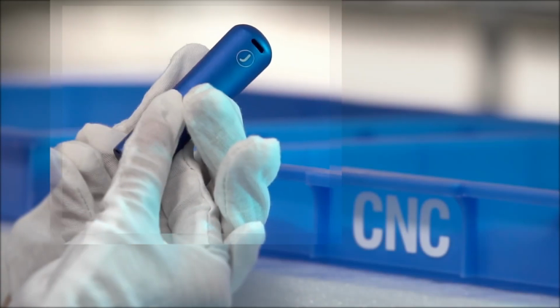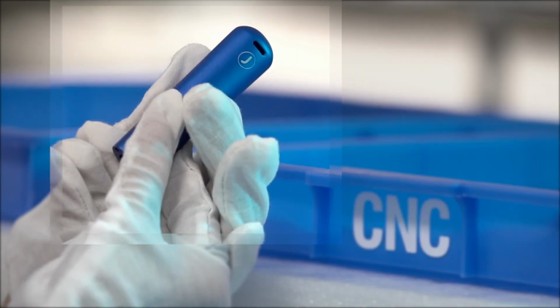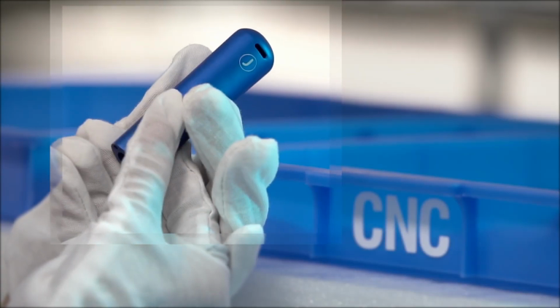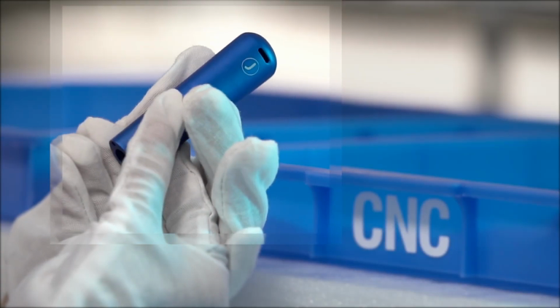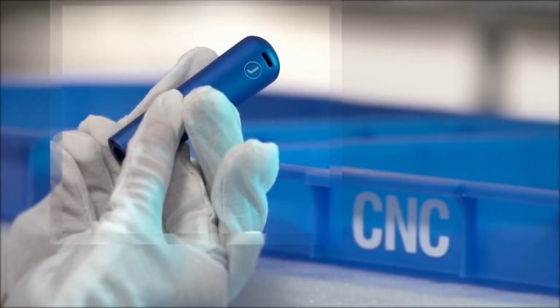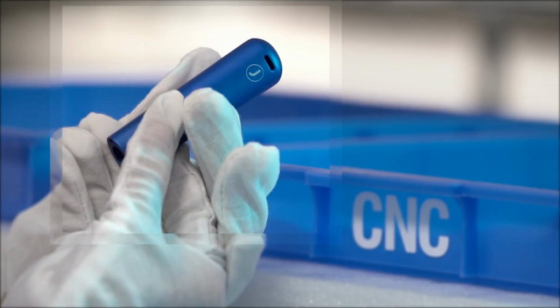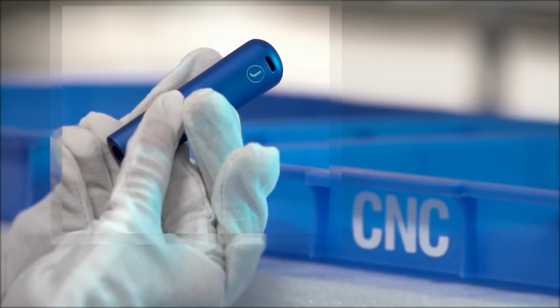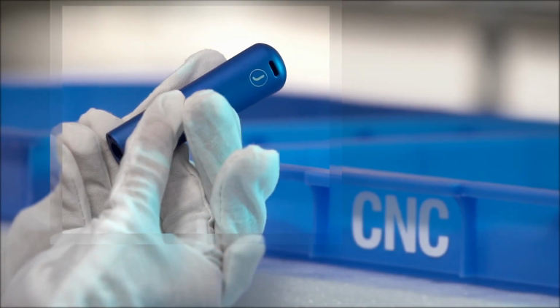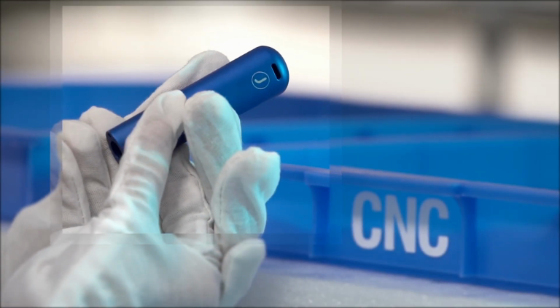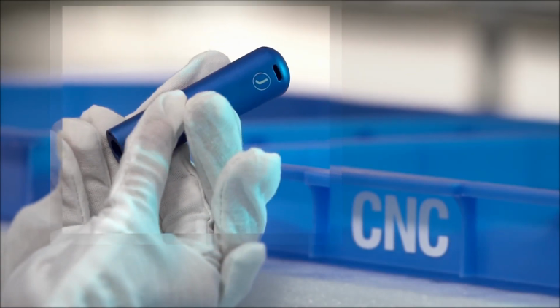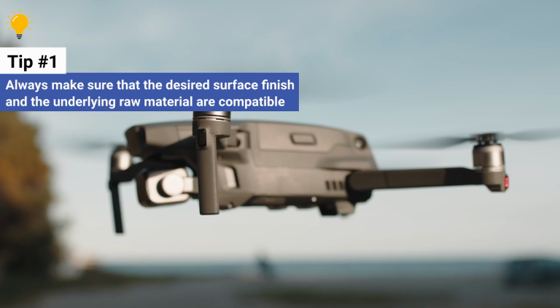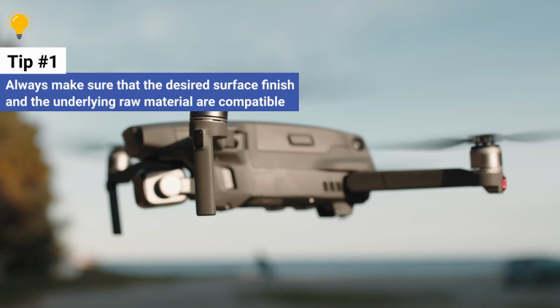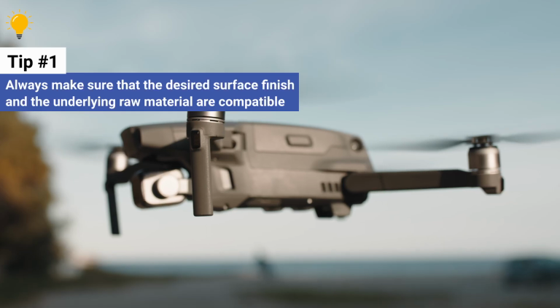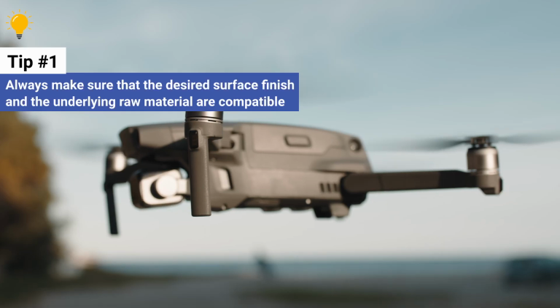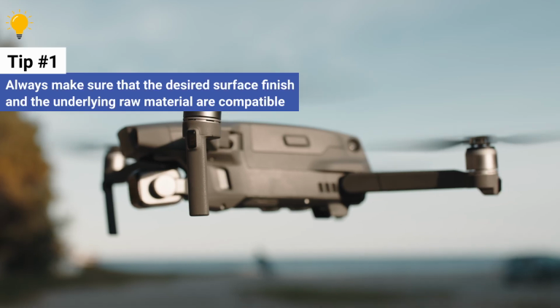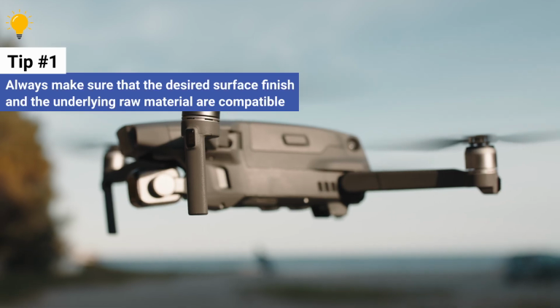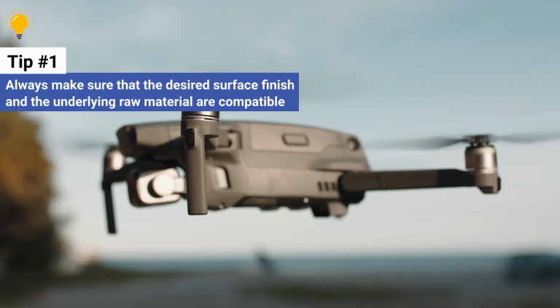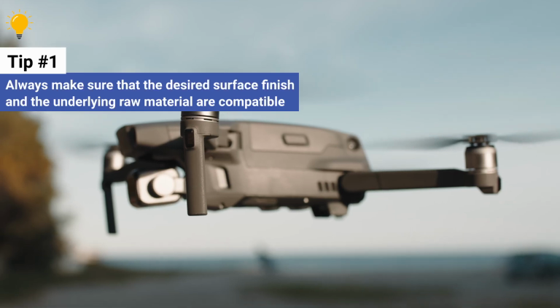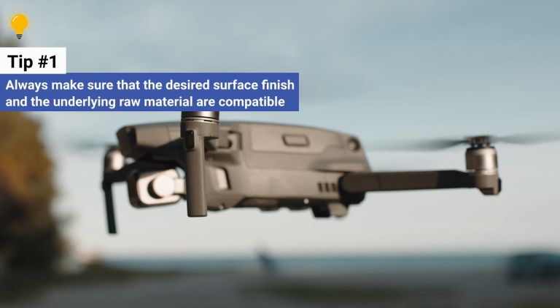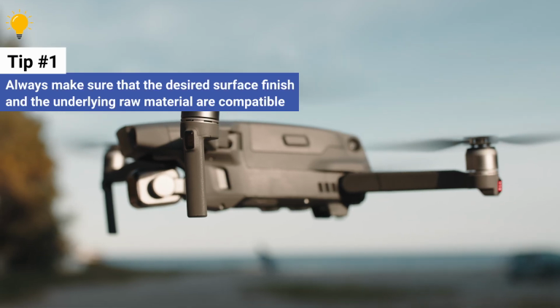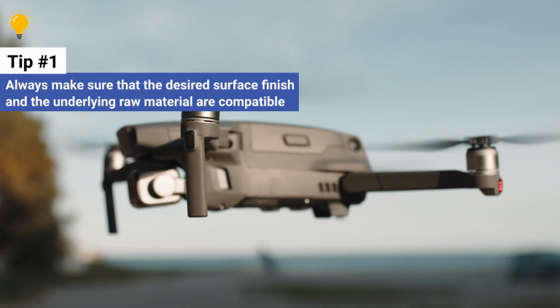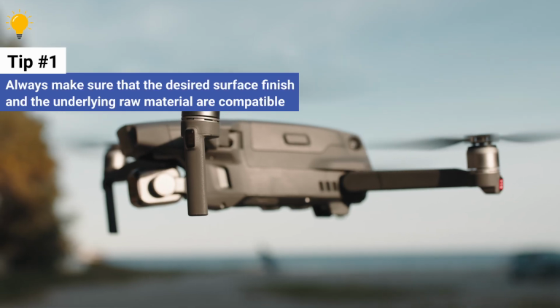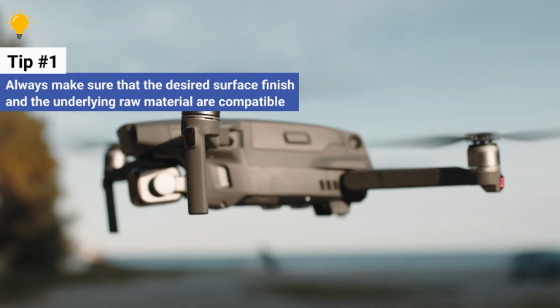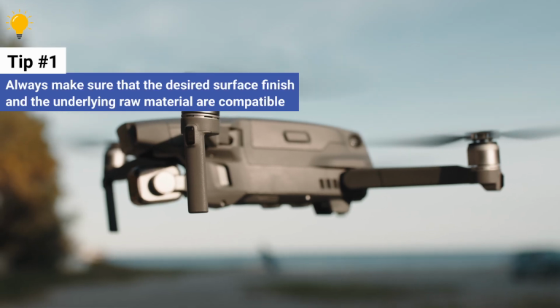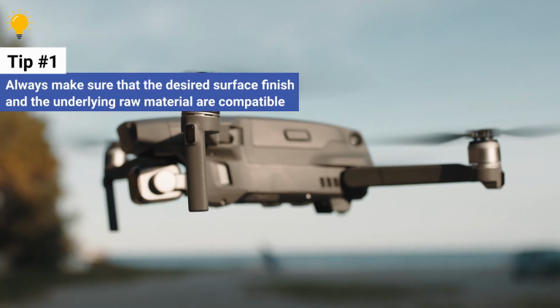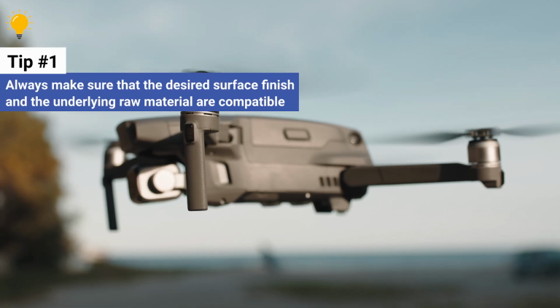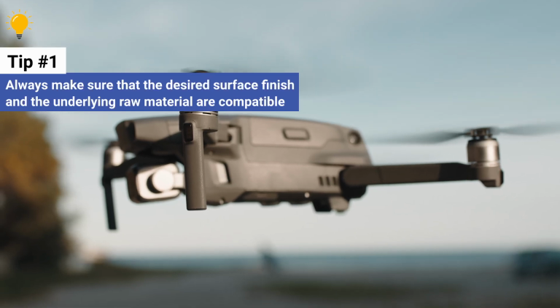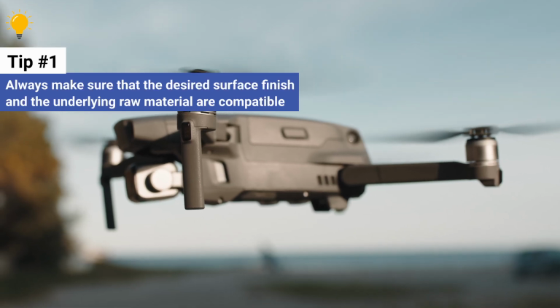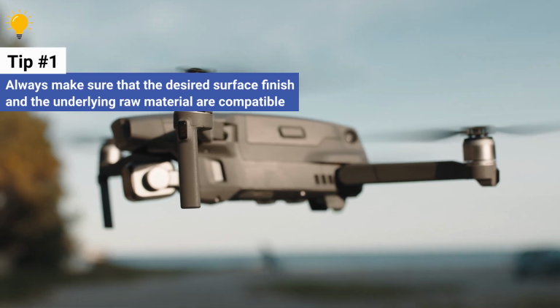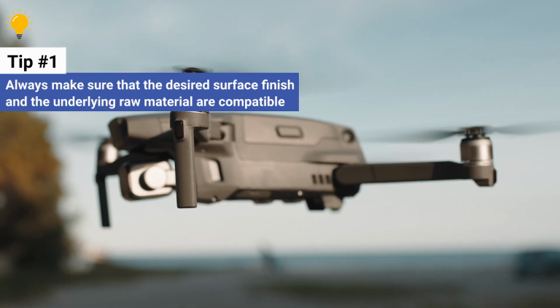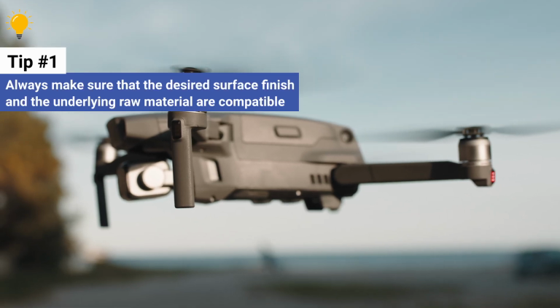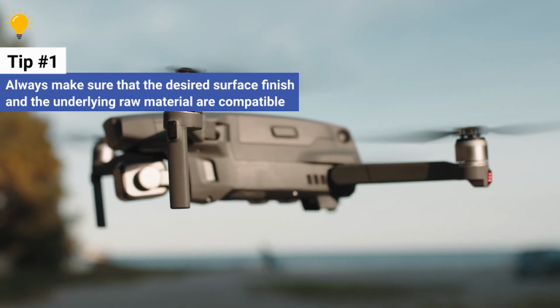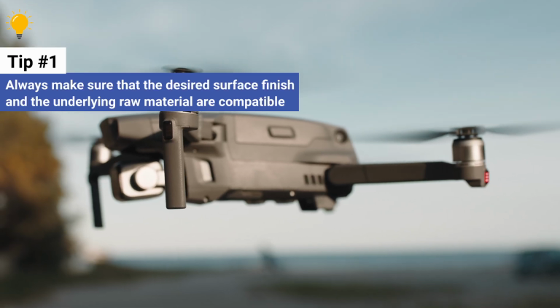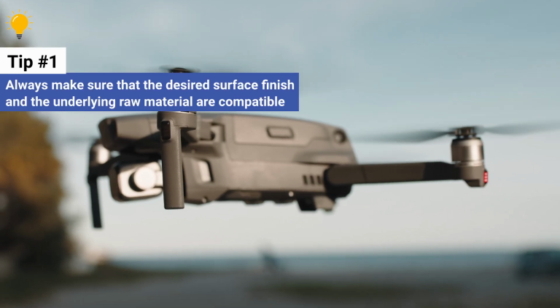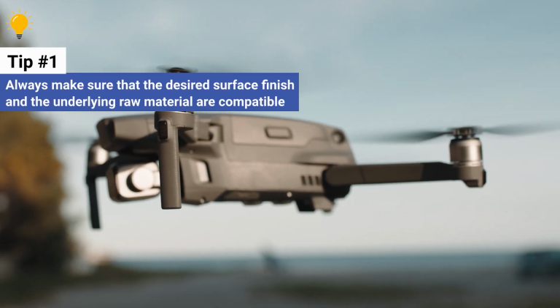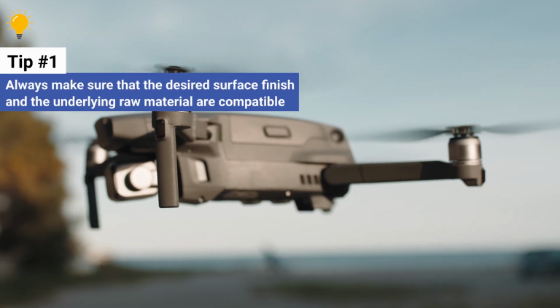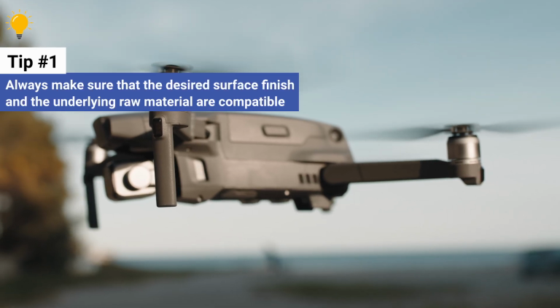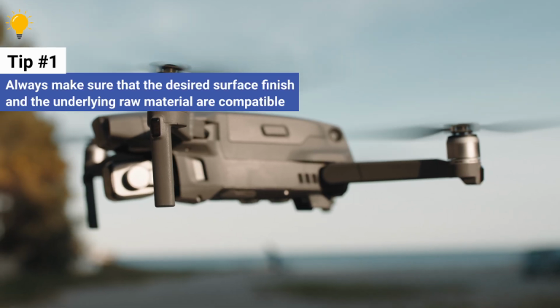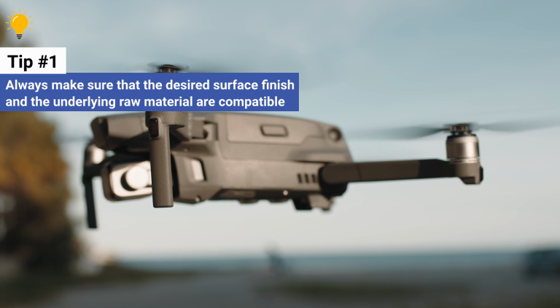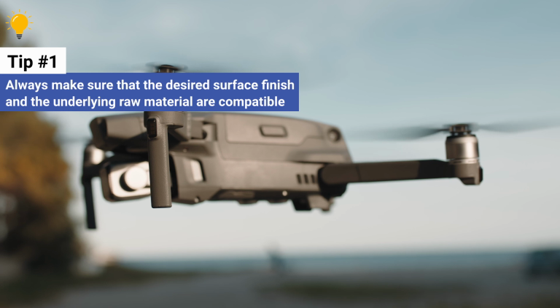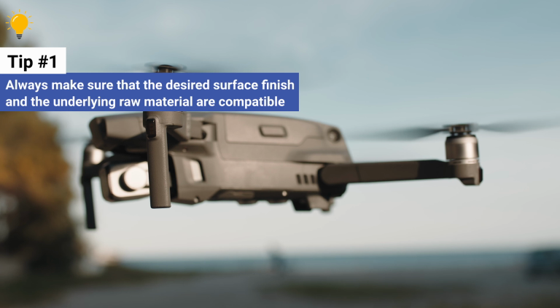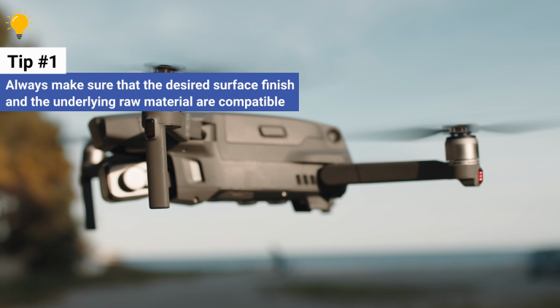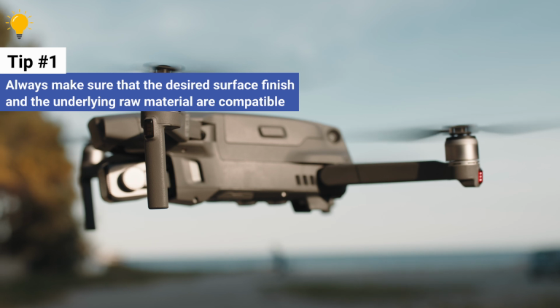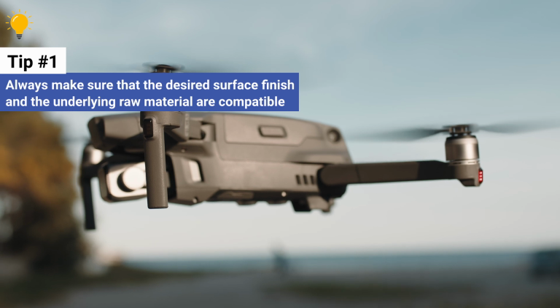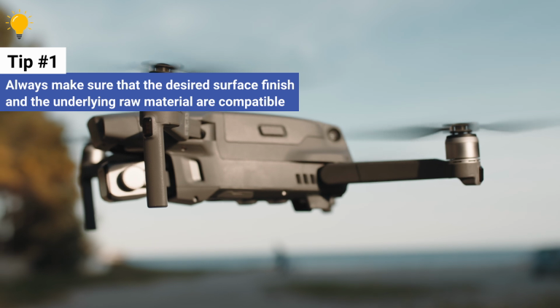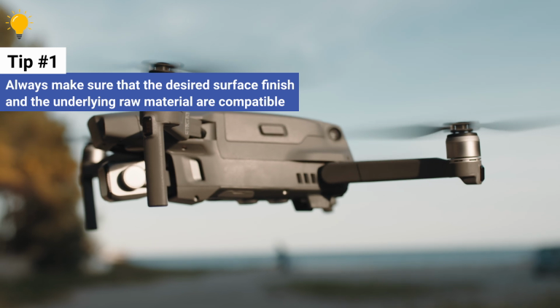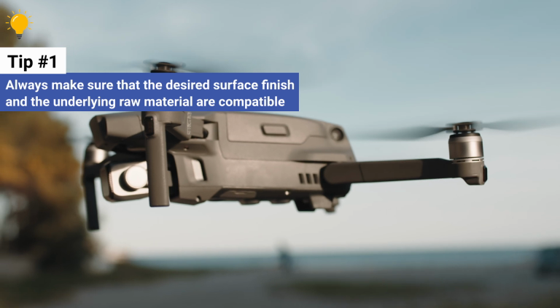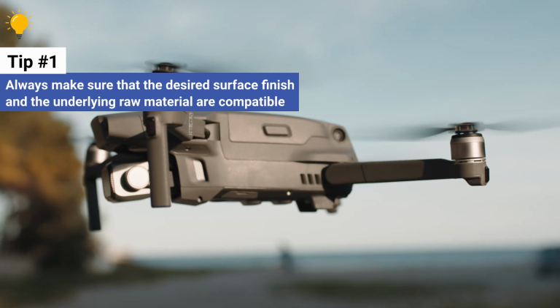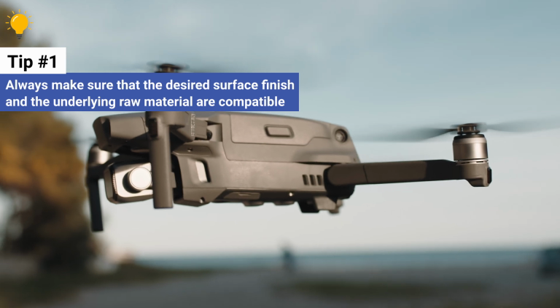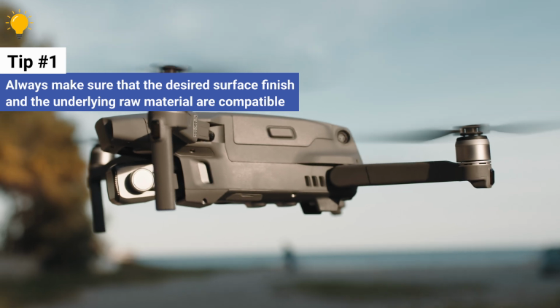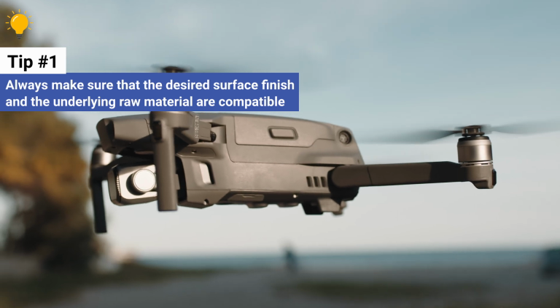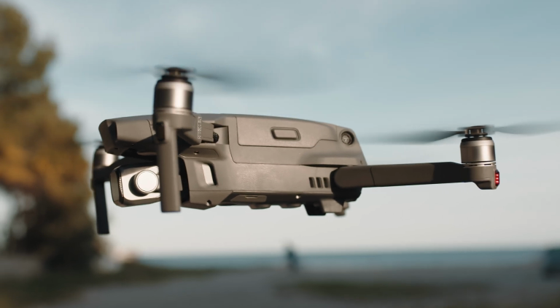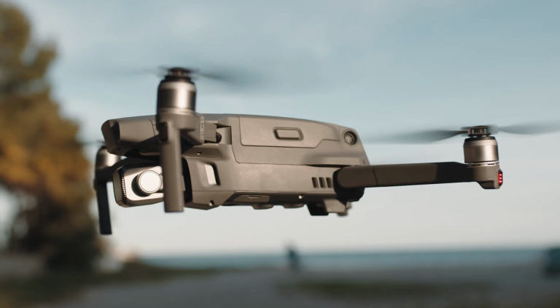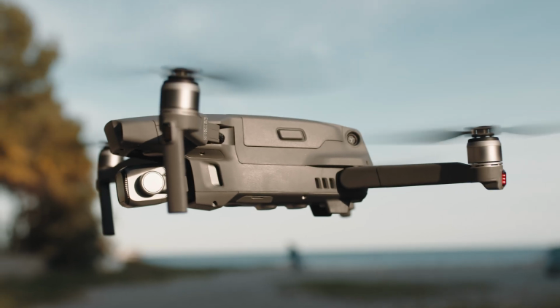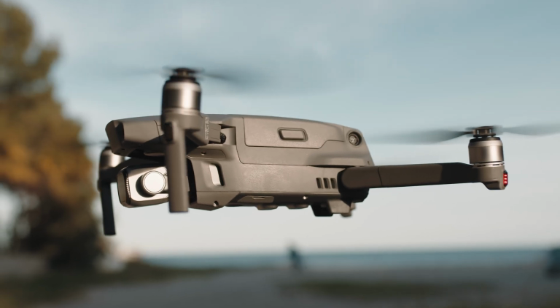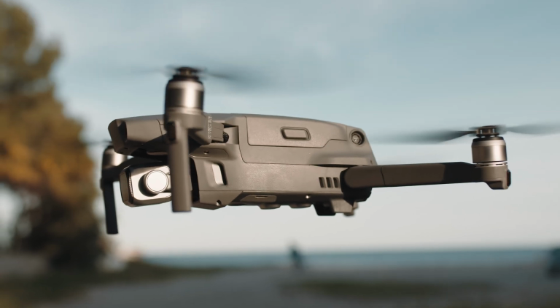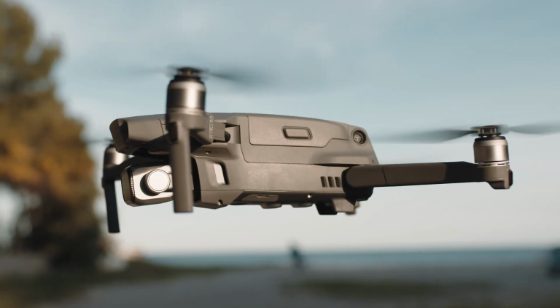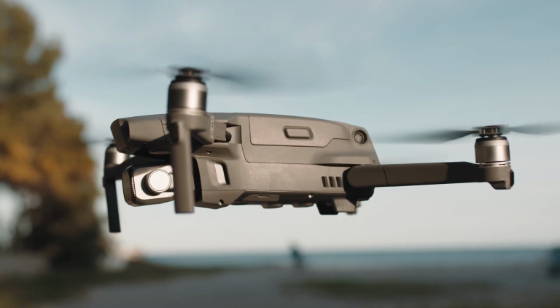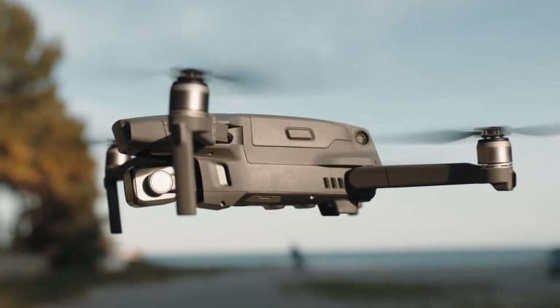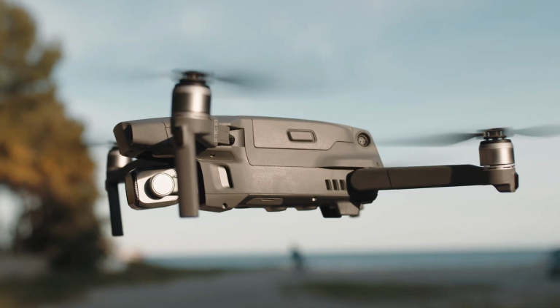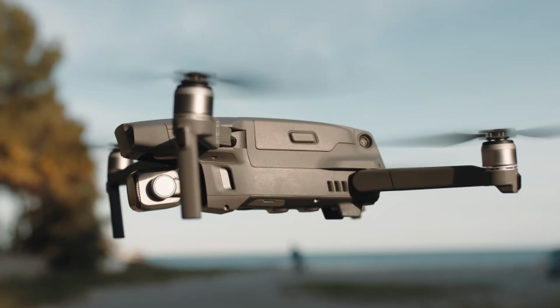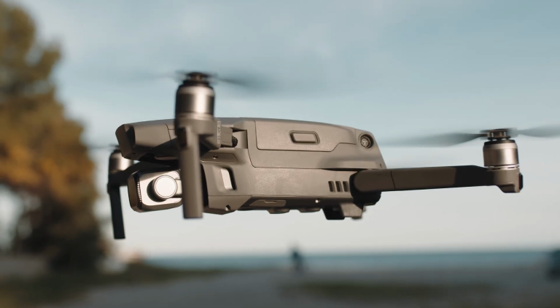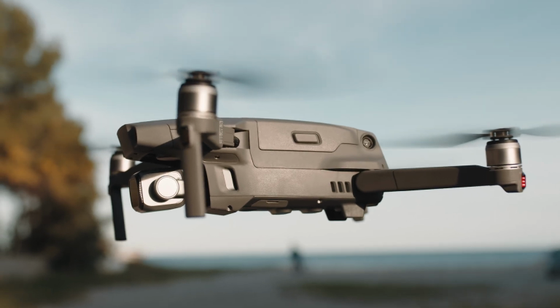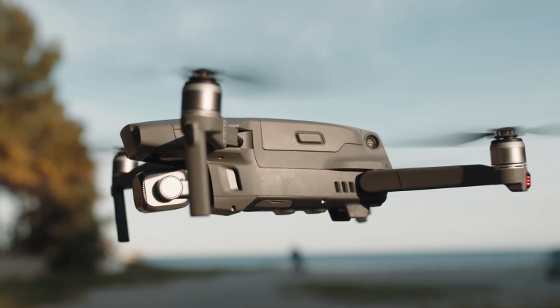To do this, you need to make sure that the desired surface finish and the underlying raw material are compatible, which is not always the case.